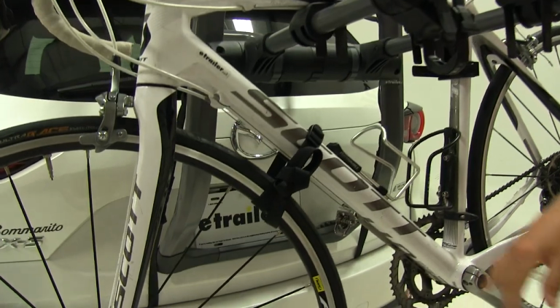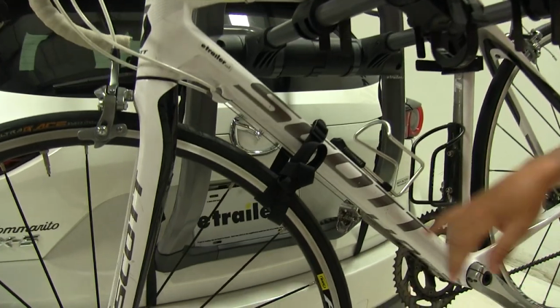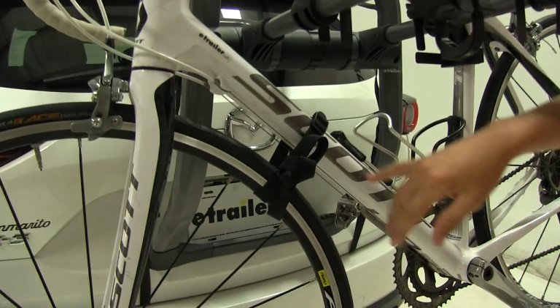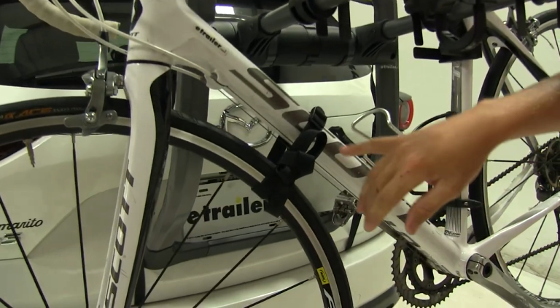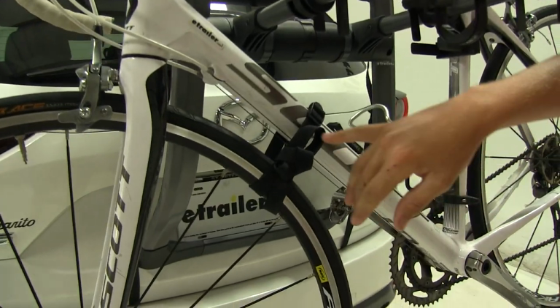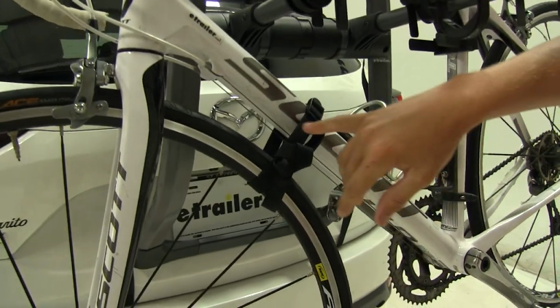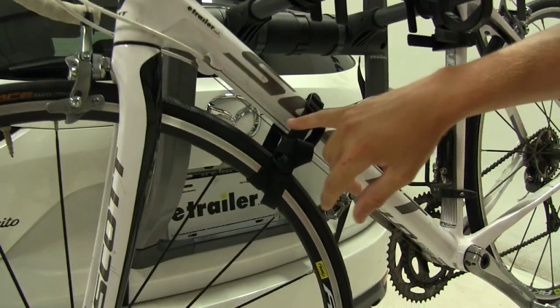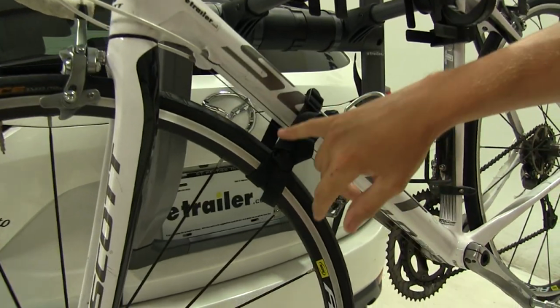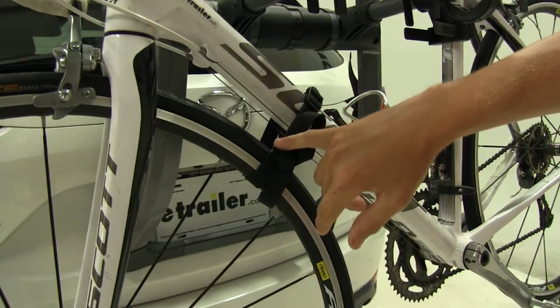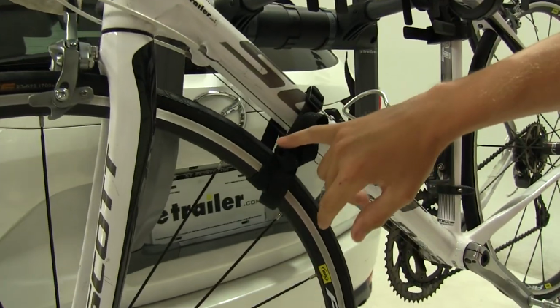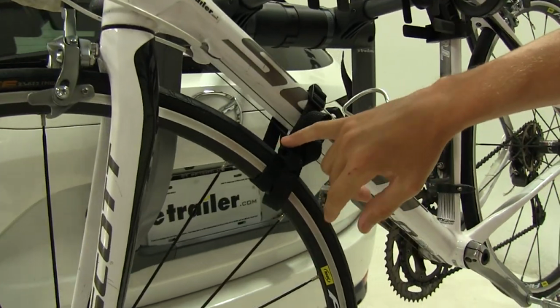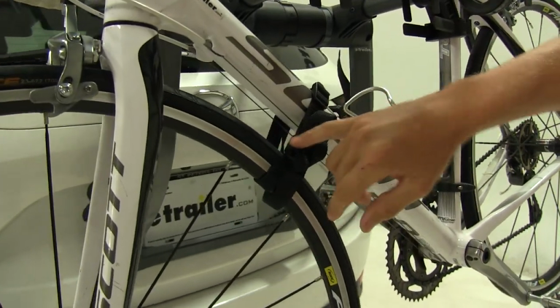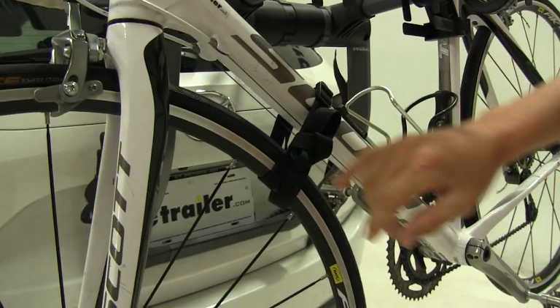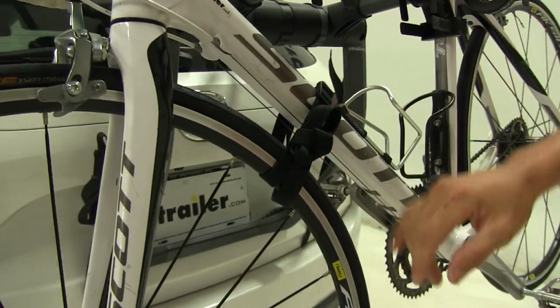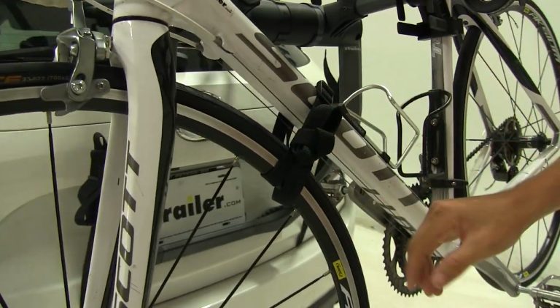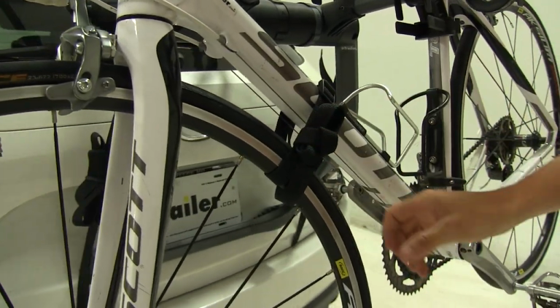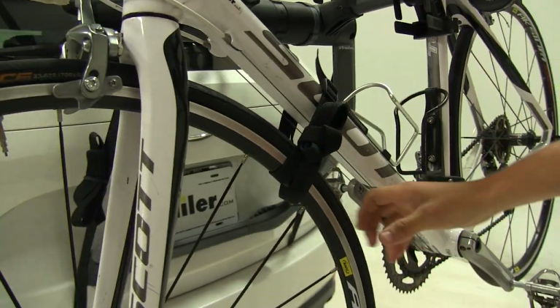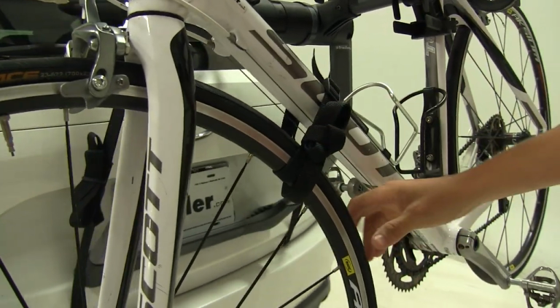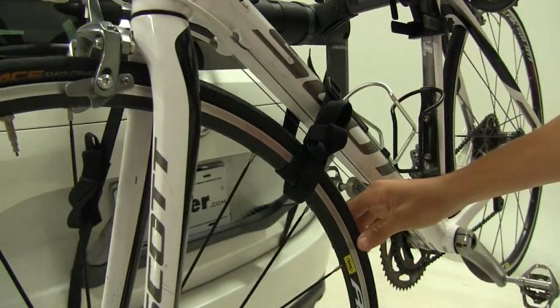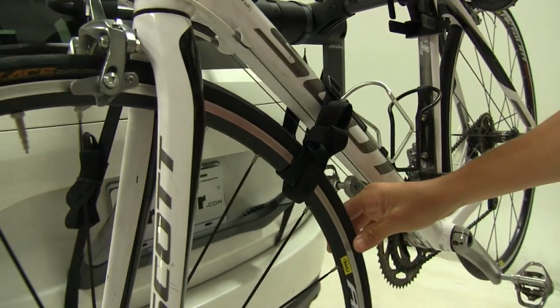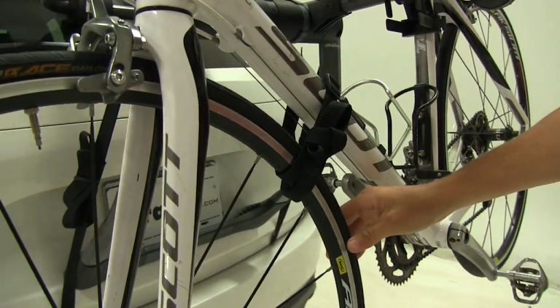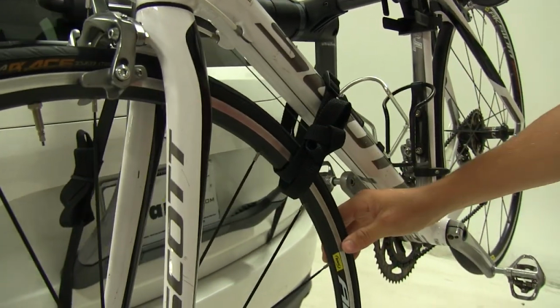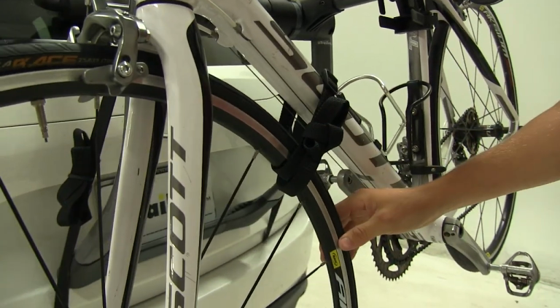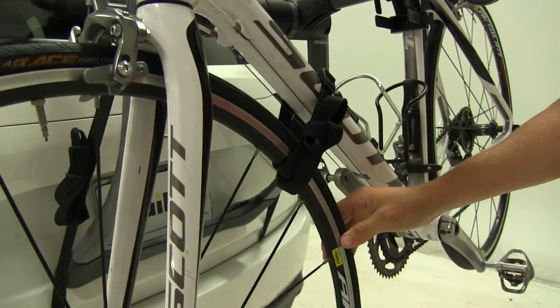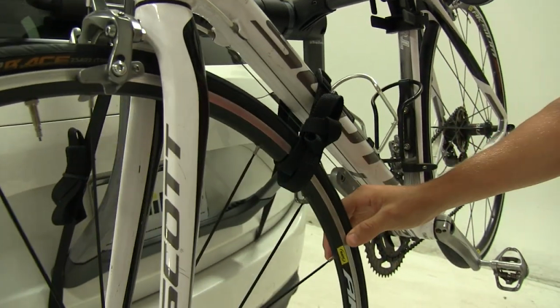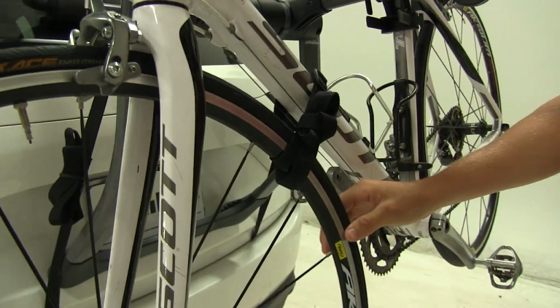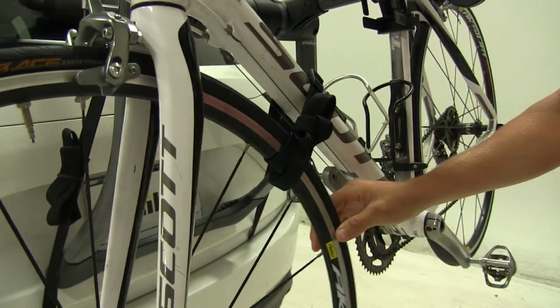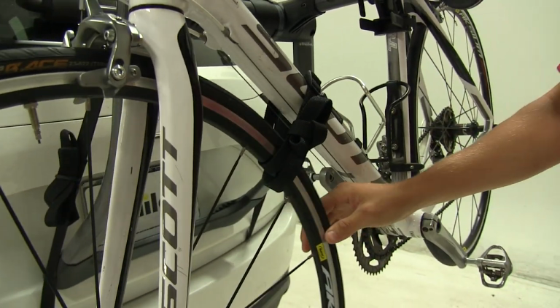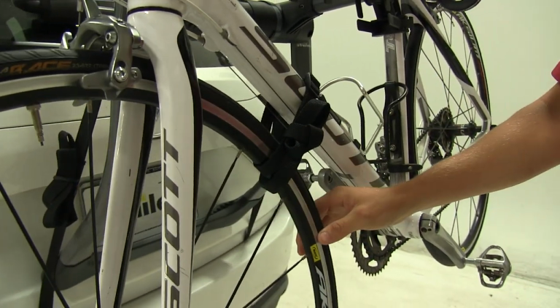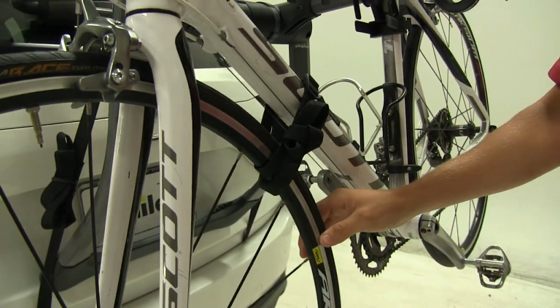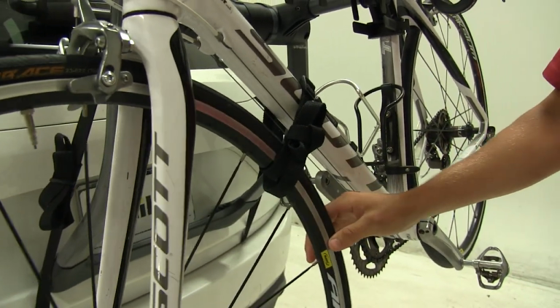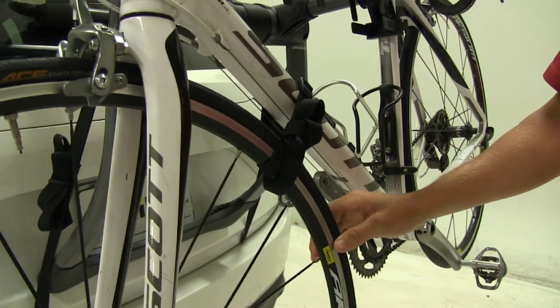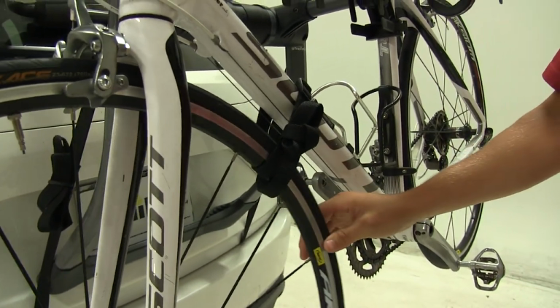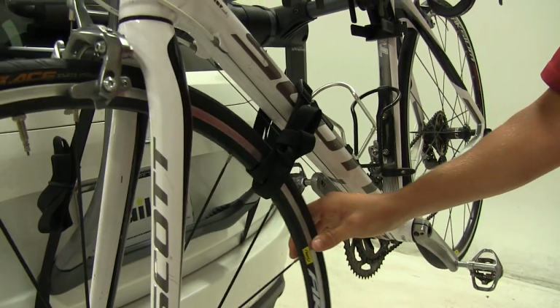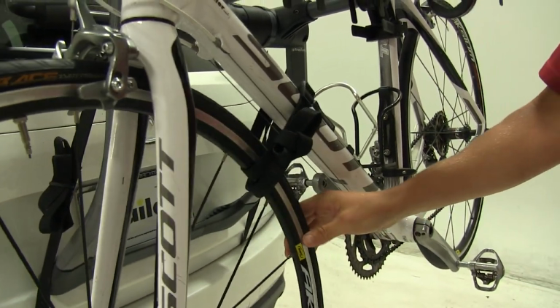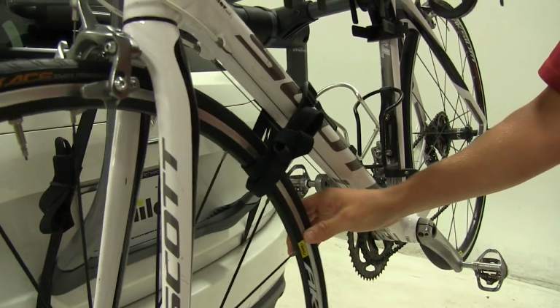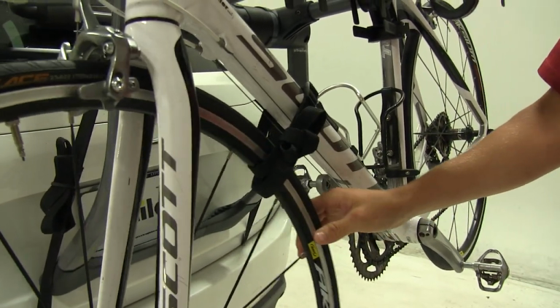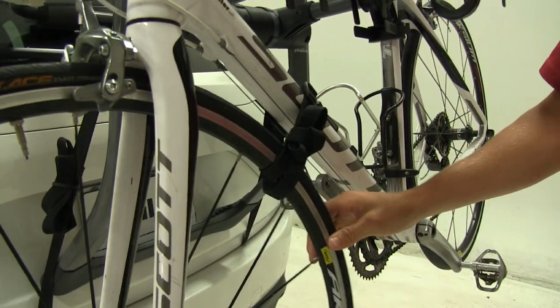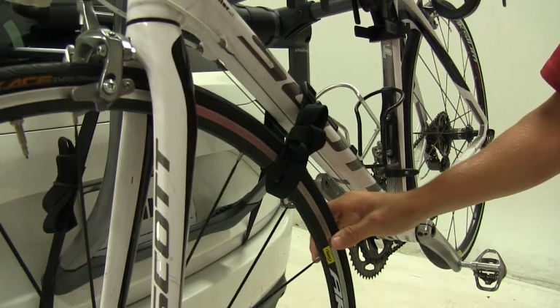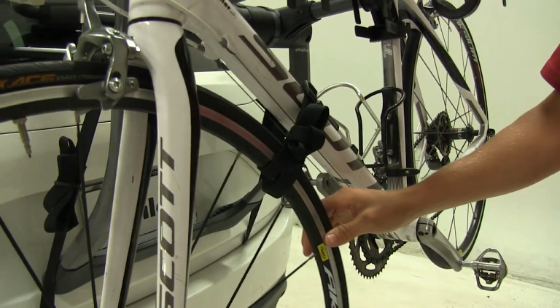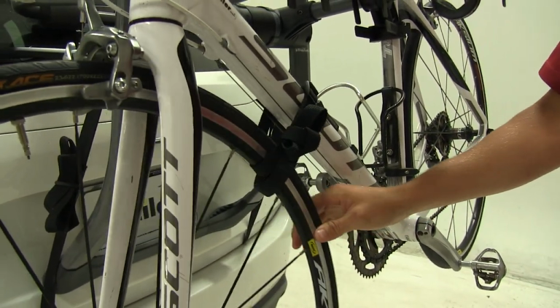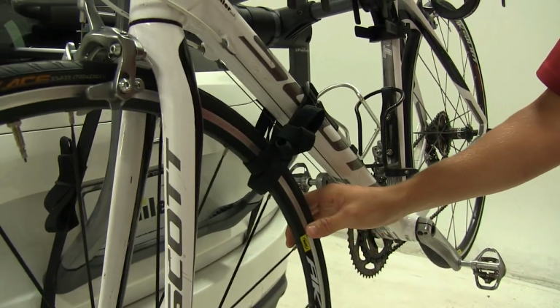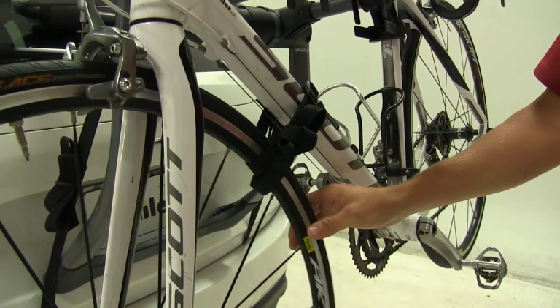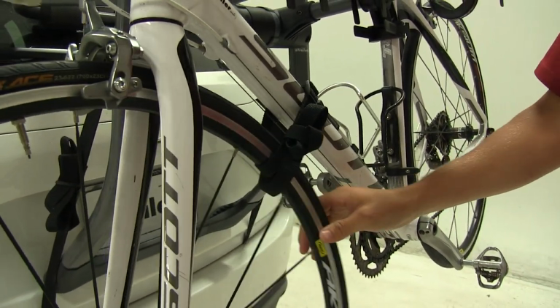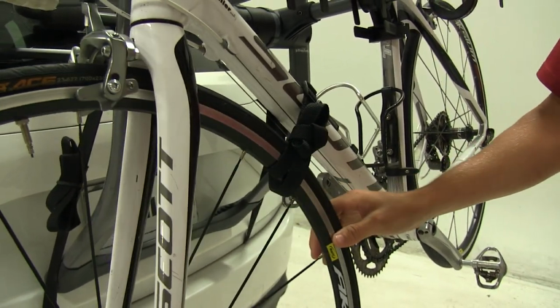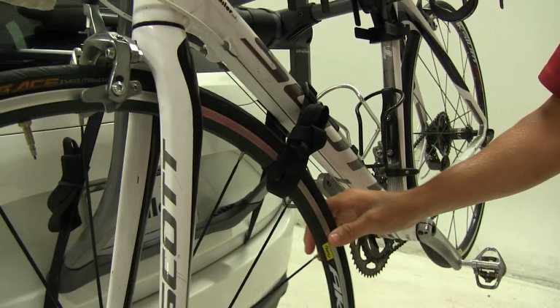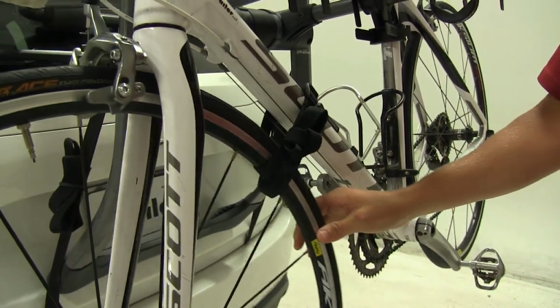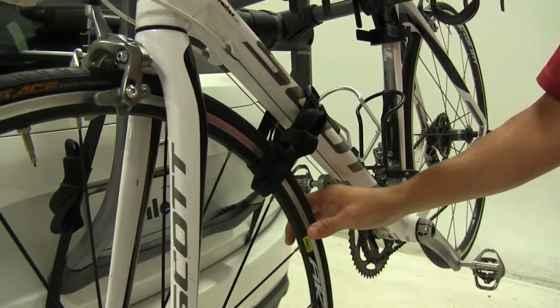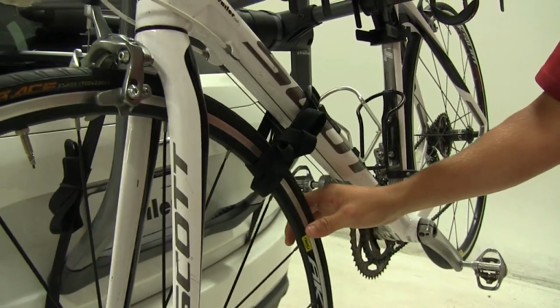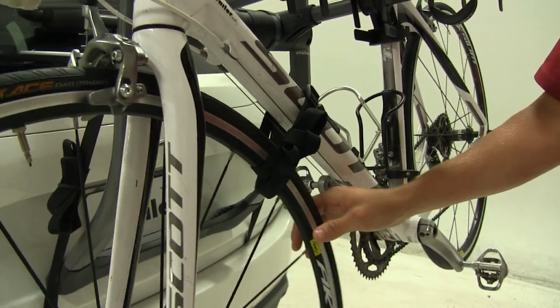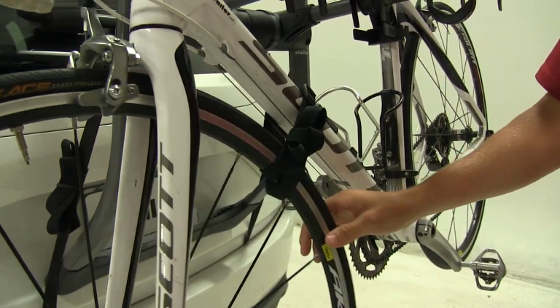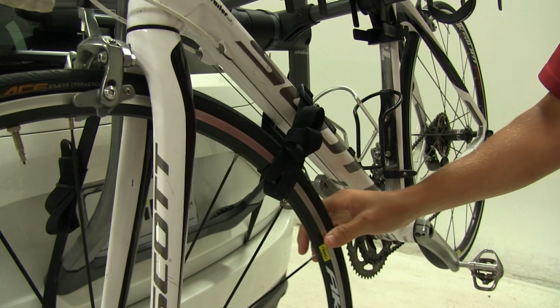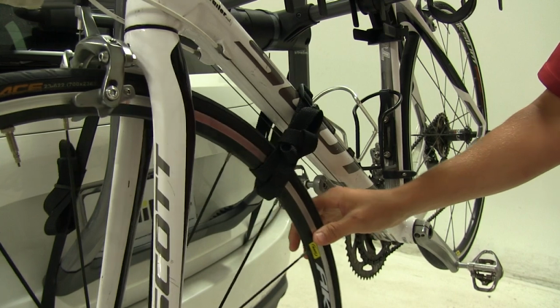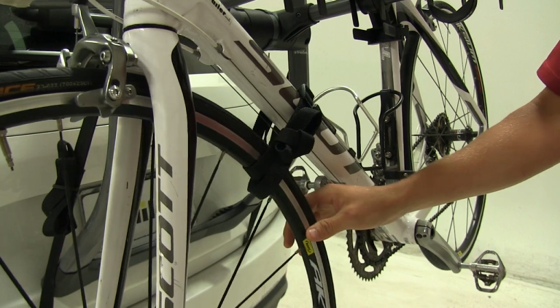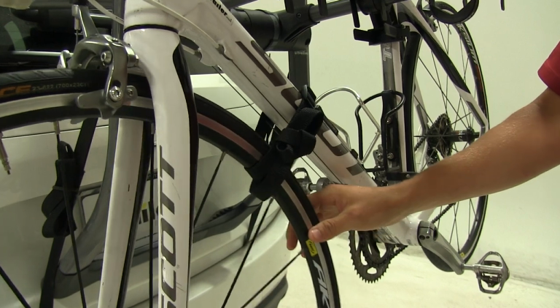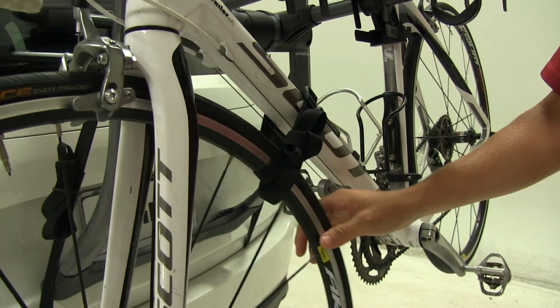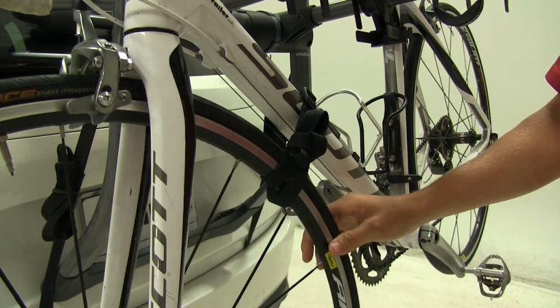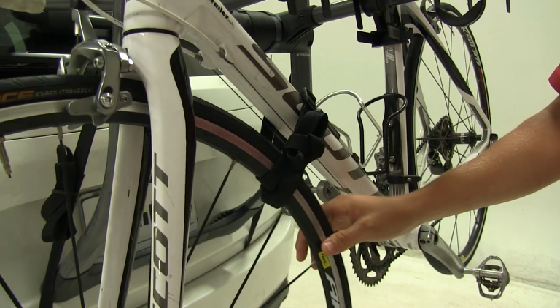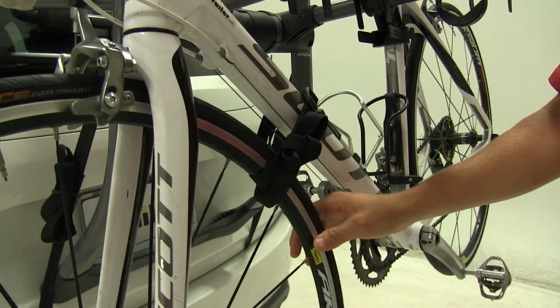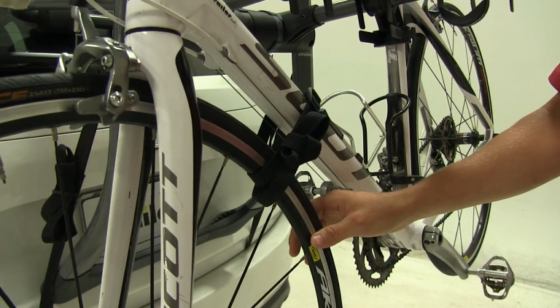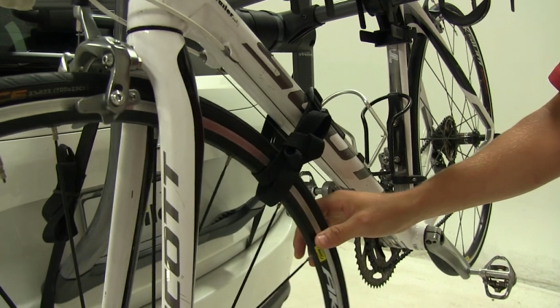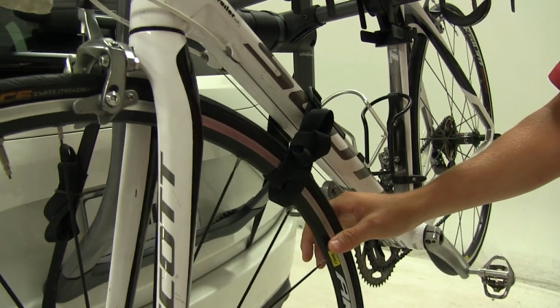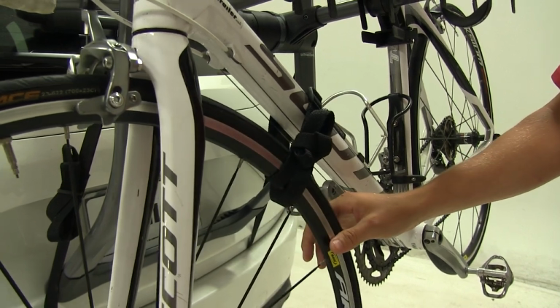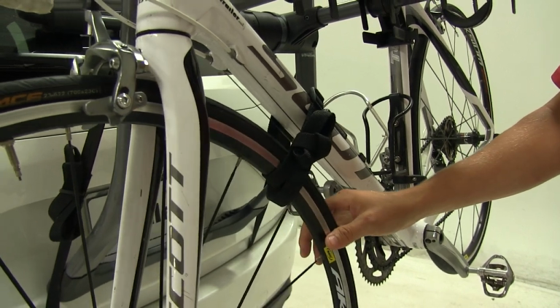It also comes with a strap to prevent our front wheel from bumping around back and forth when we're on the road.